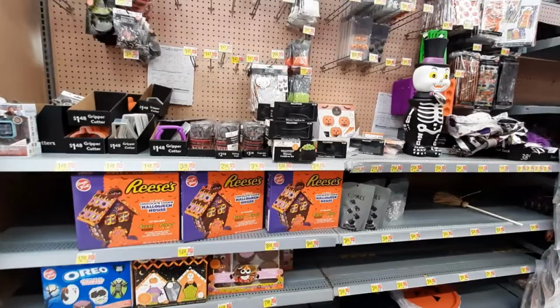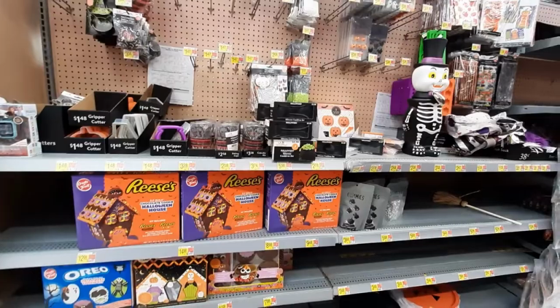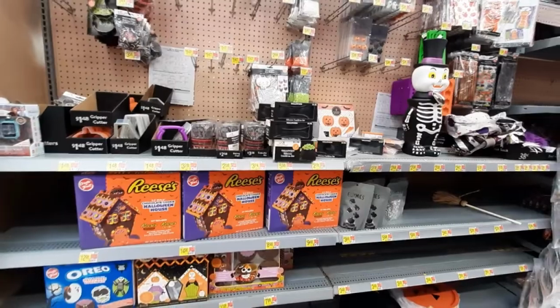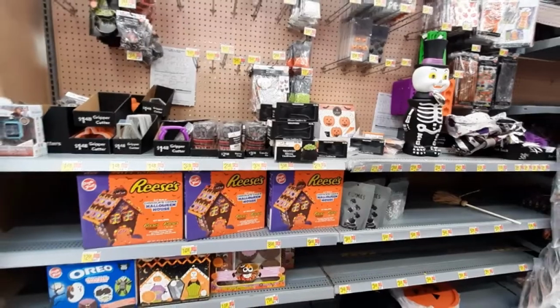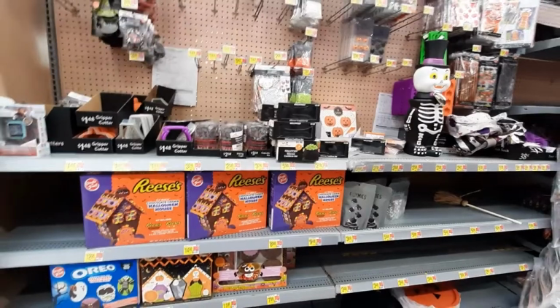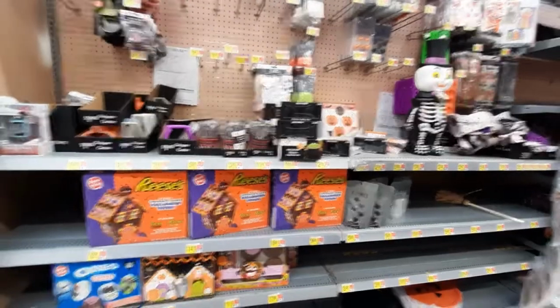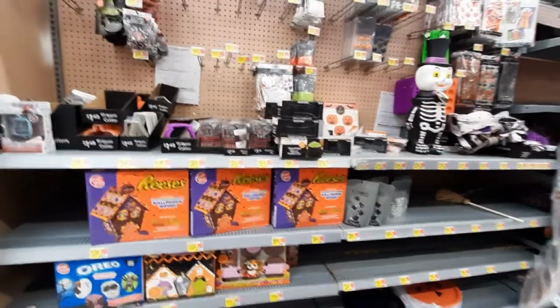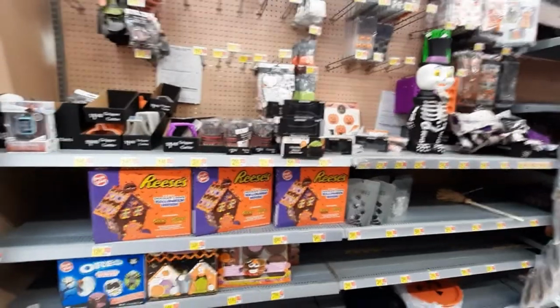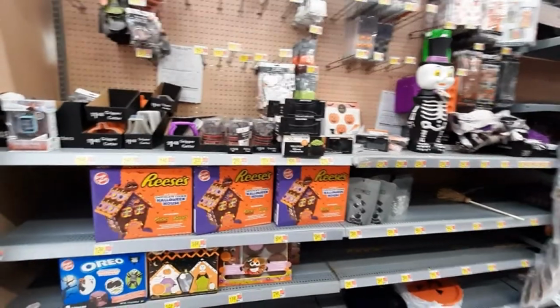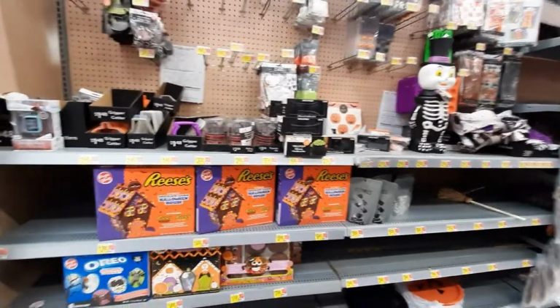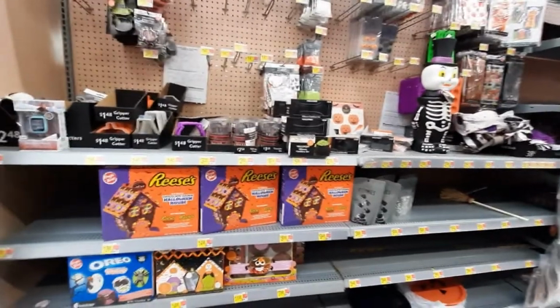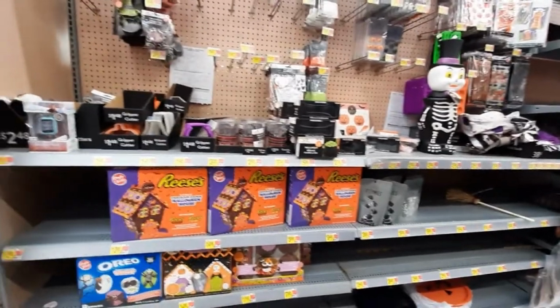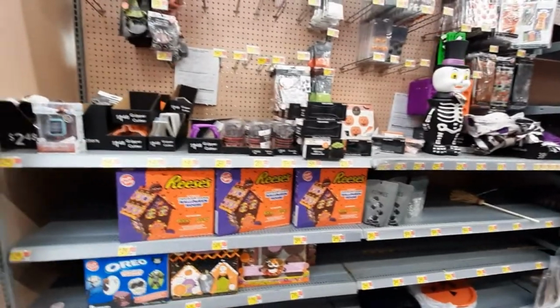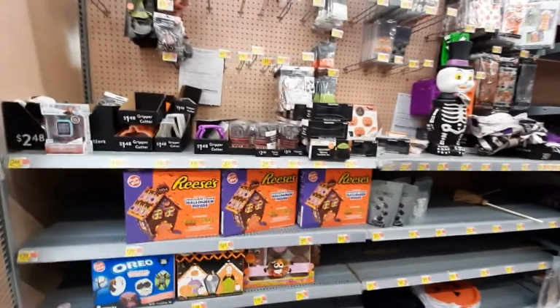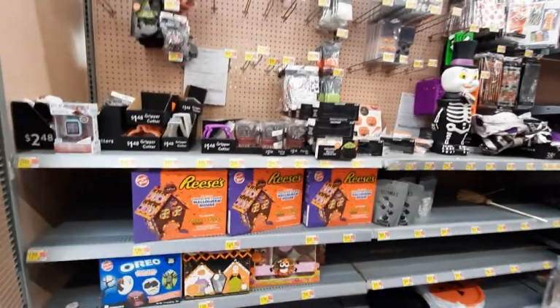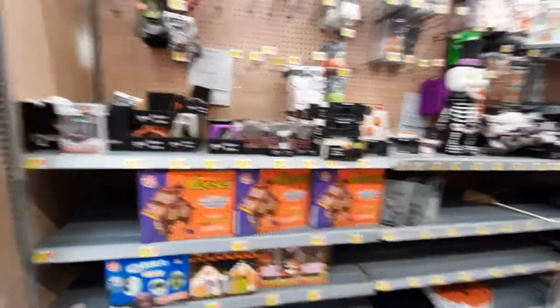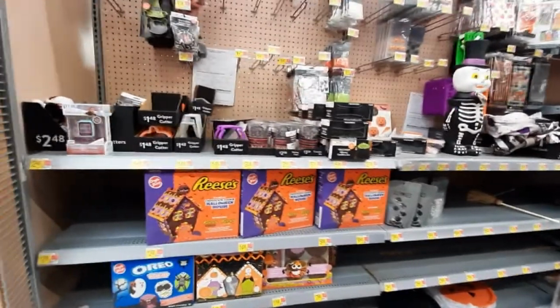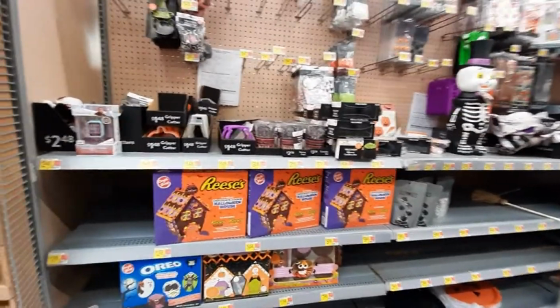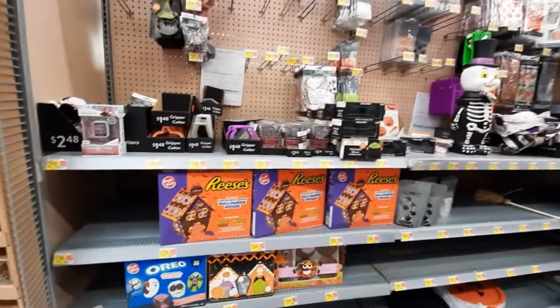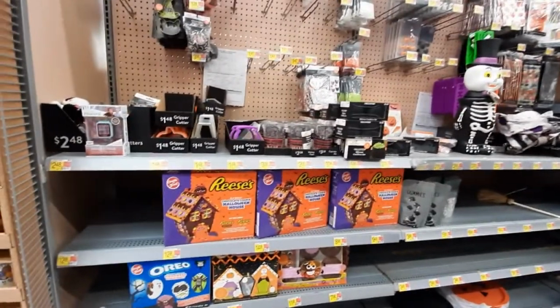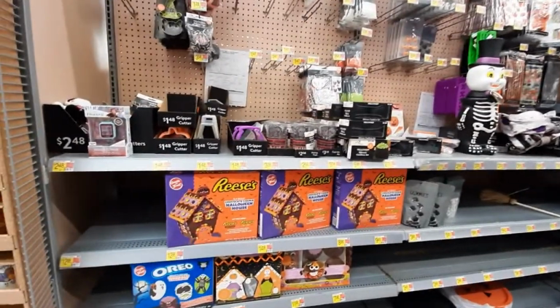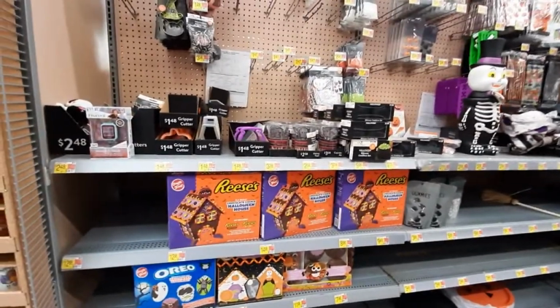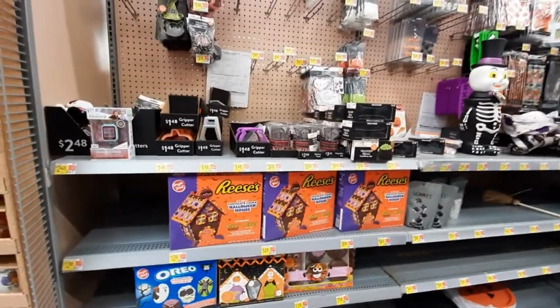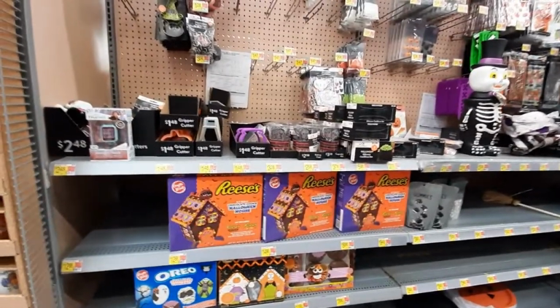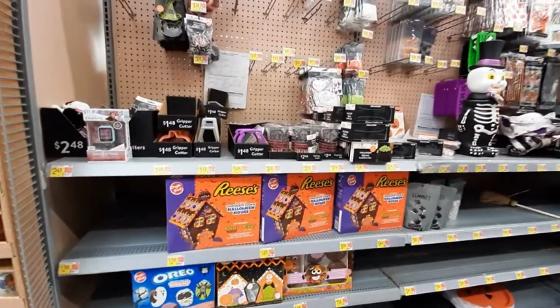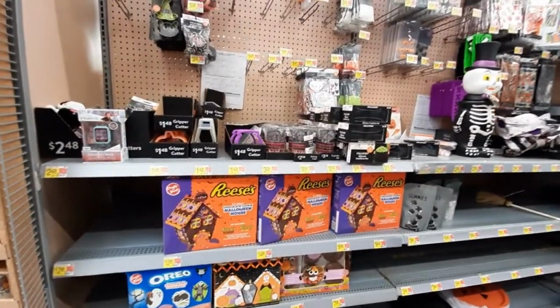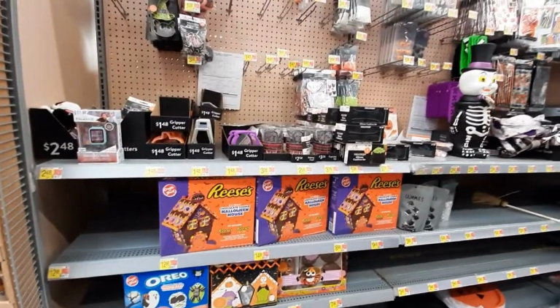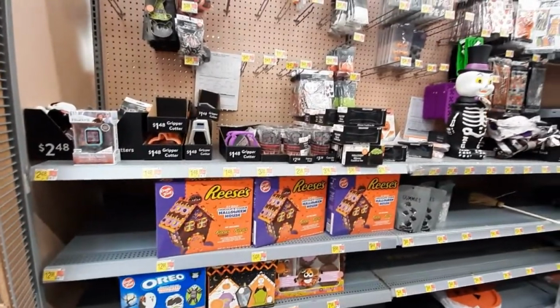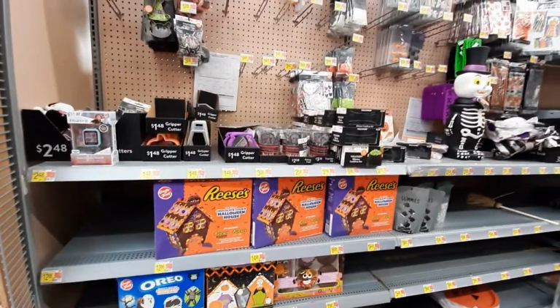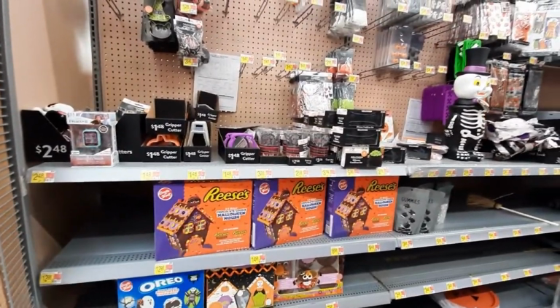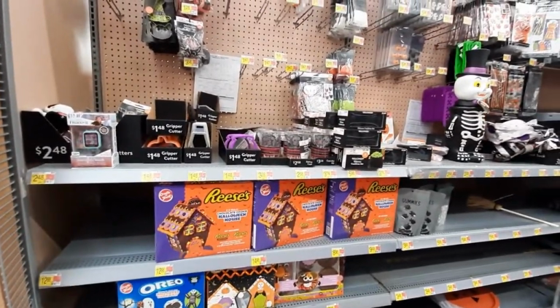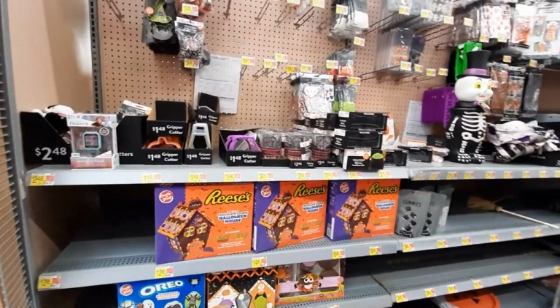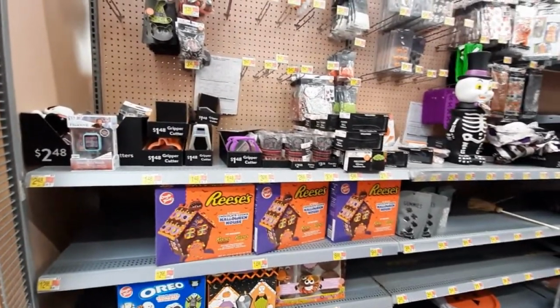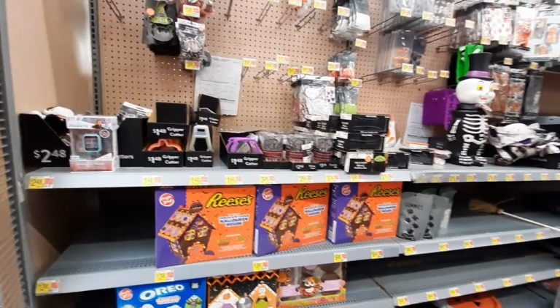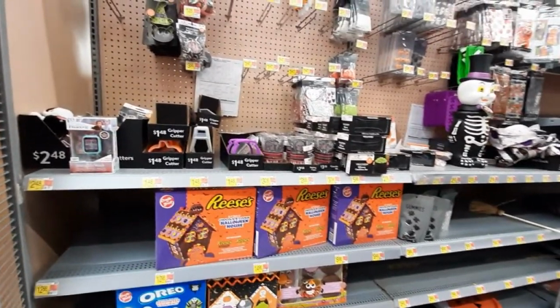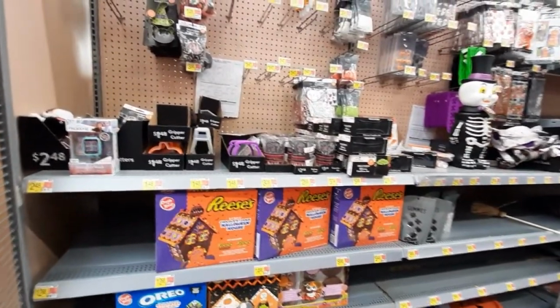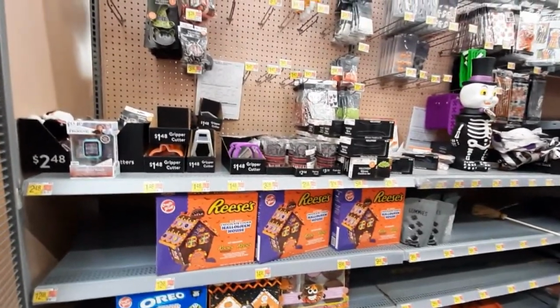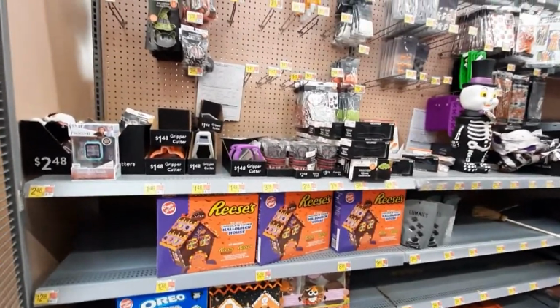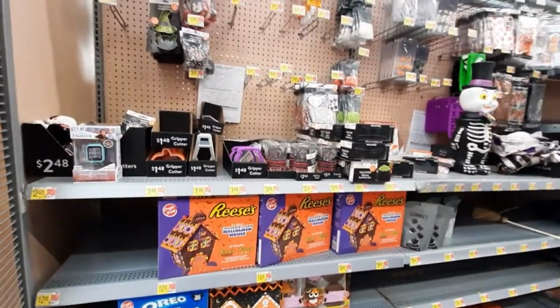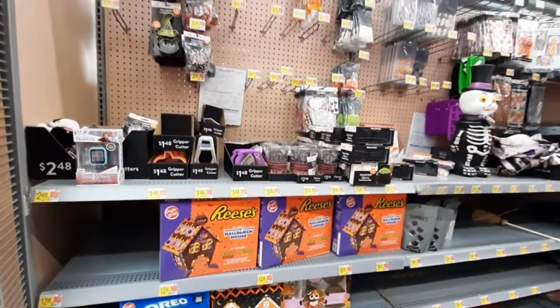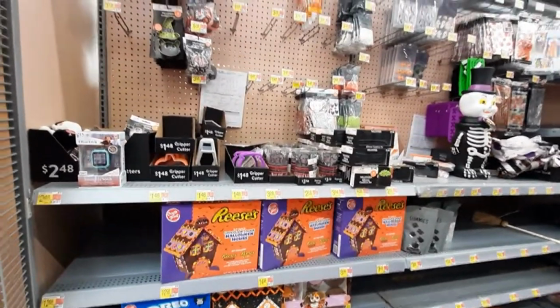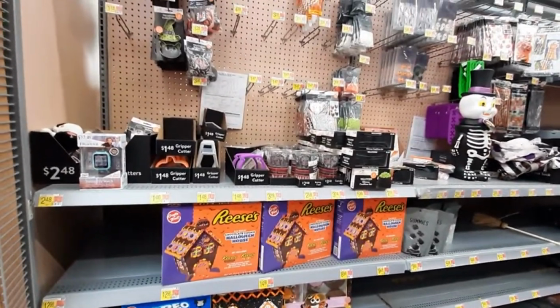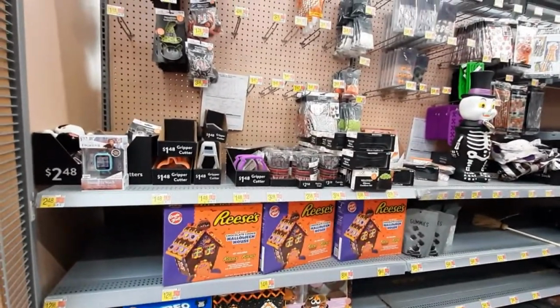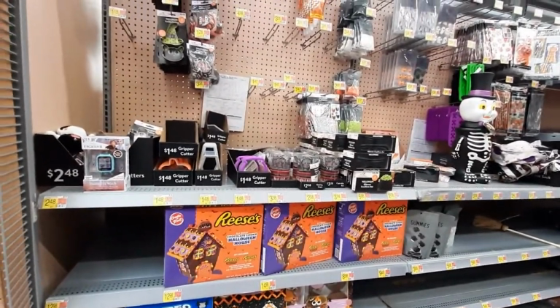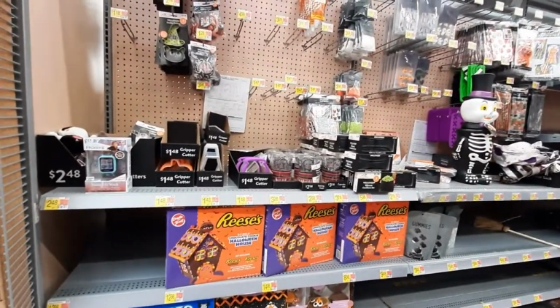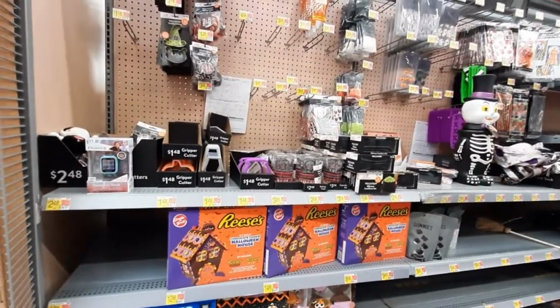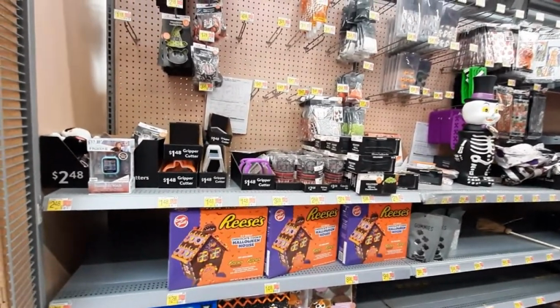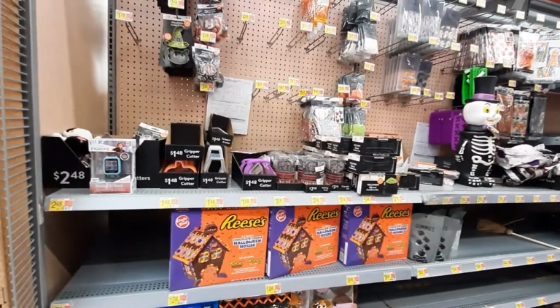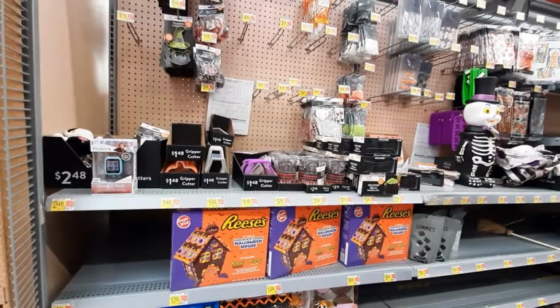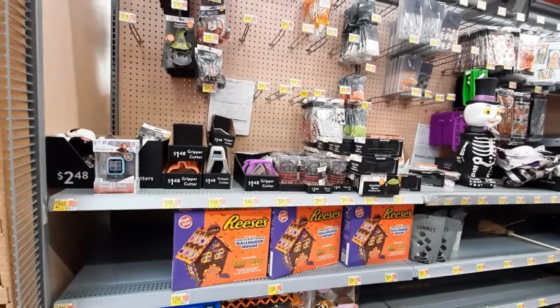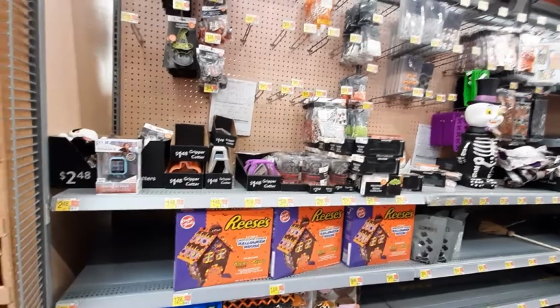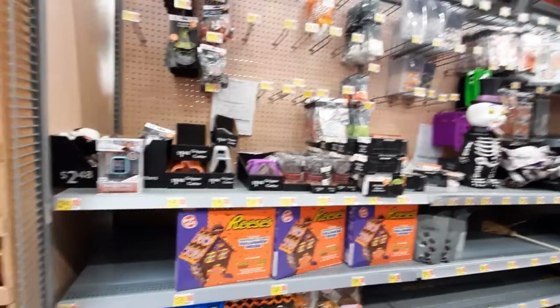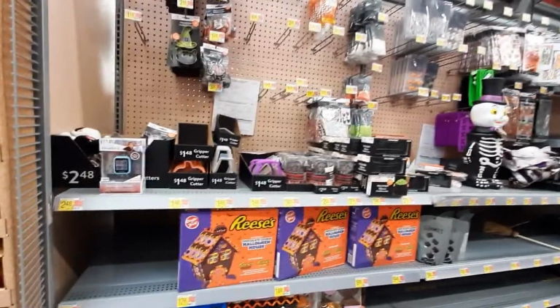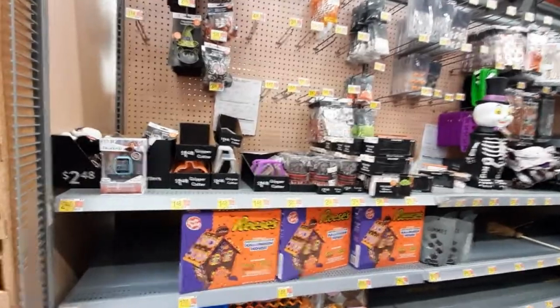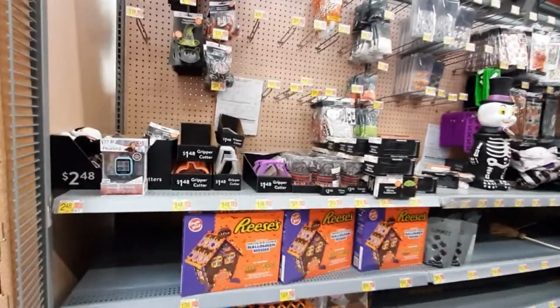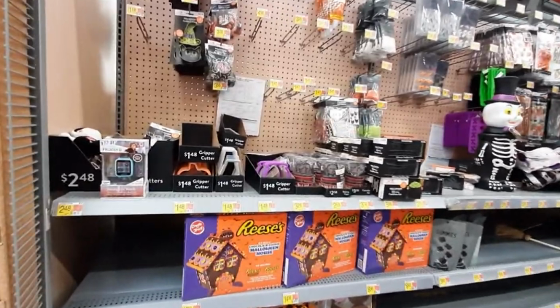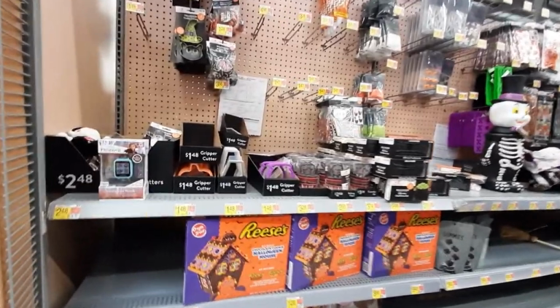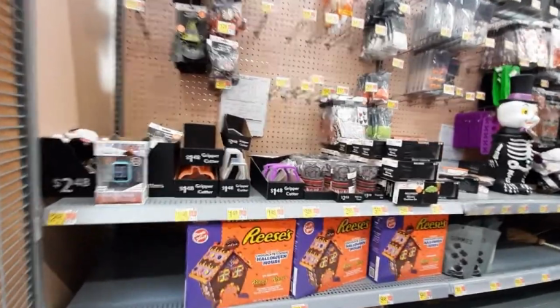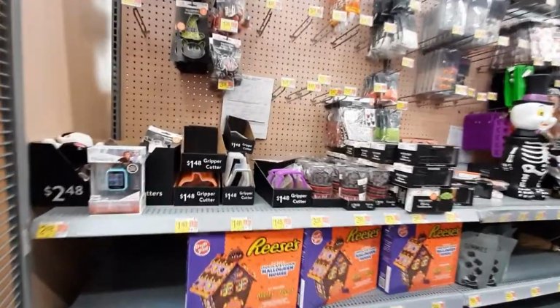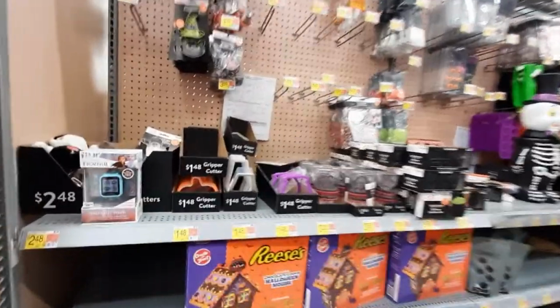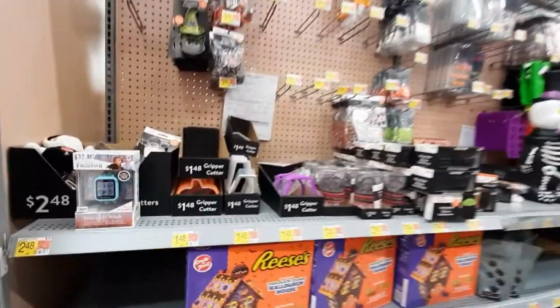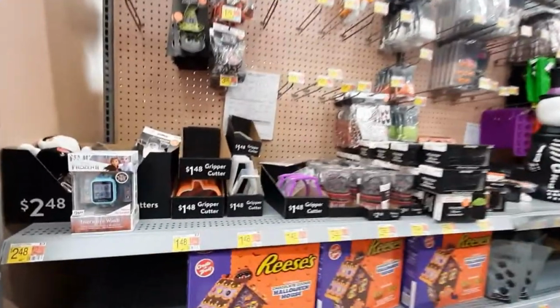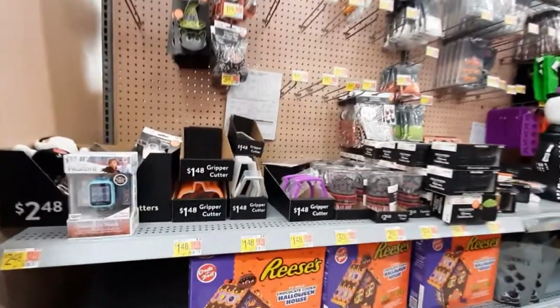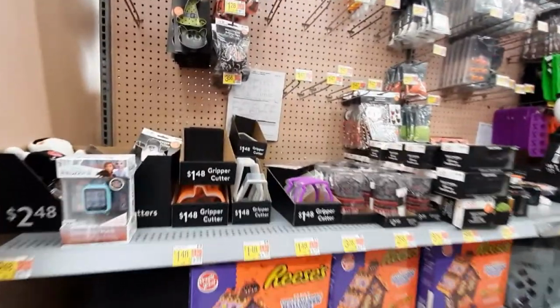Hey guys, welcome back. So today we're in Walmart and they have almost all of their Halloween stuff out. So let's go ahead and take a look.